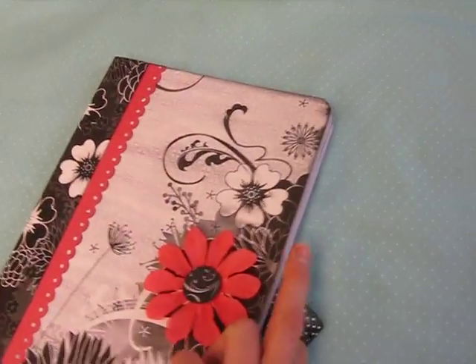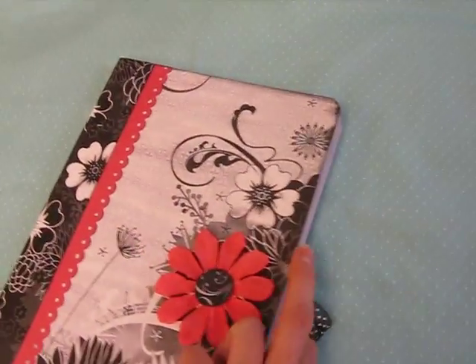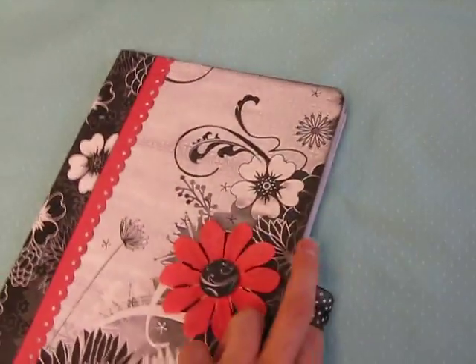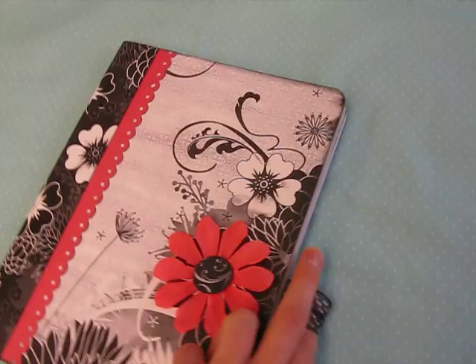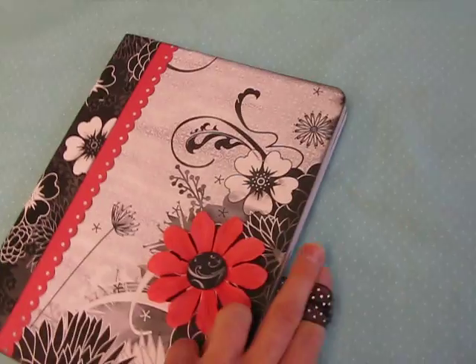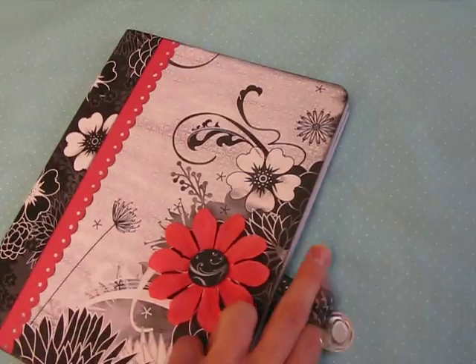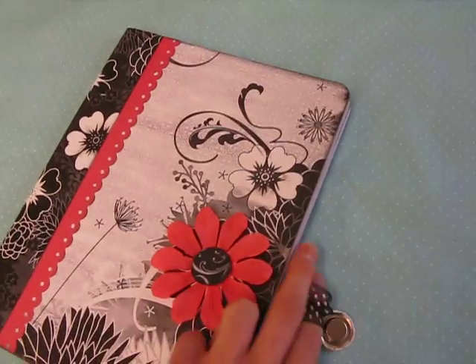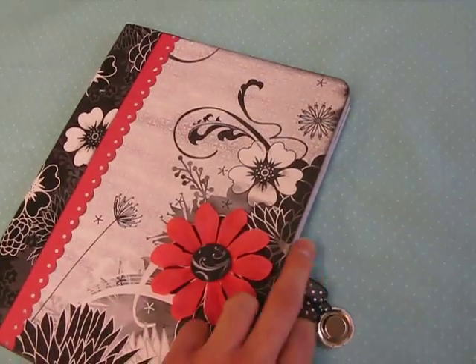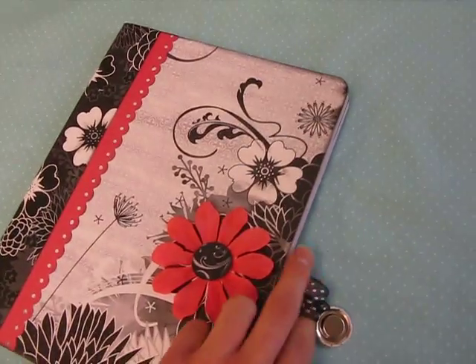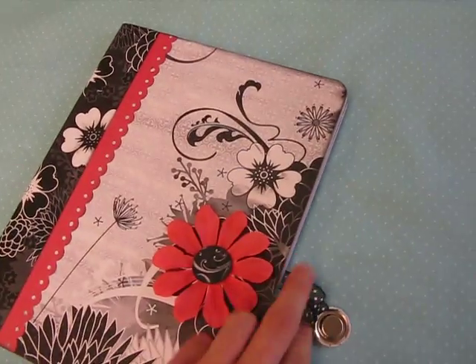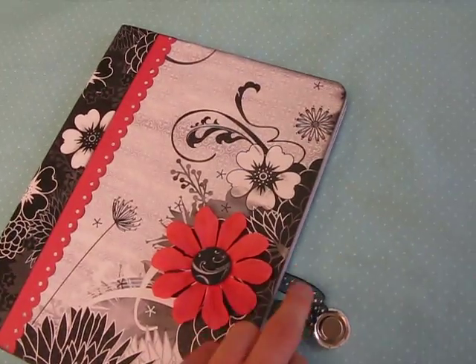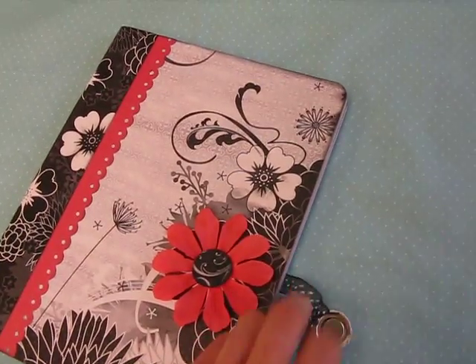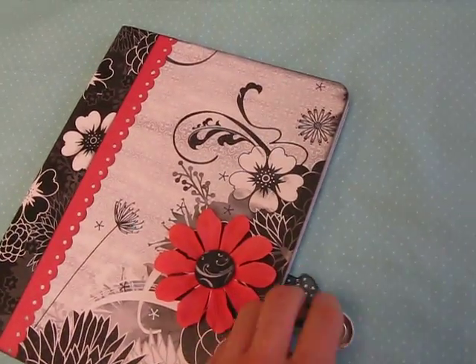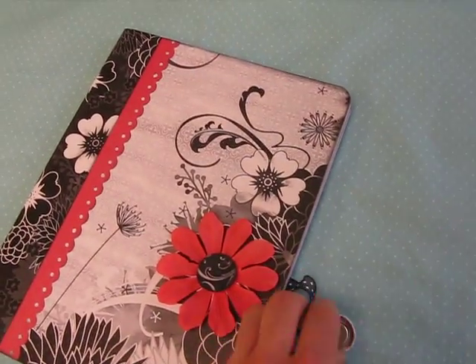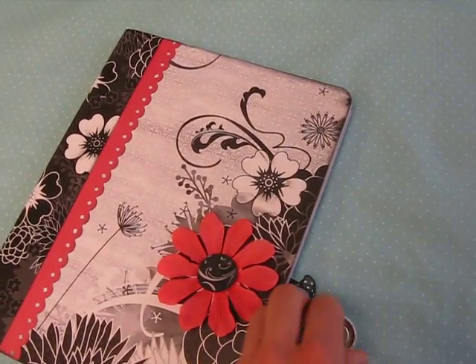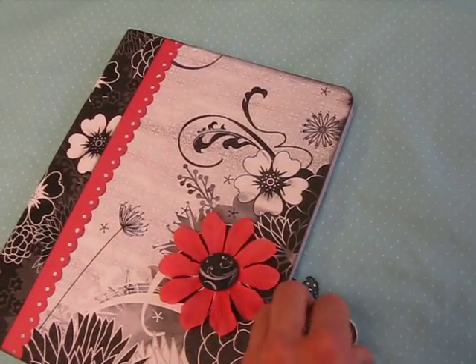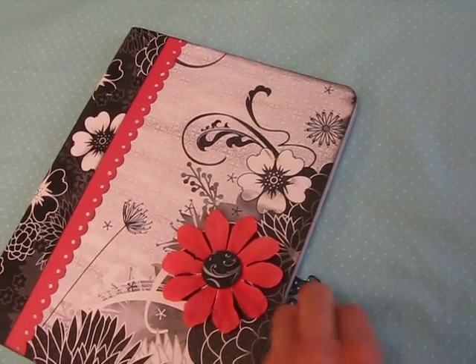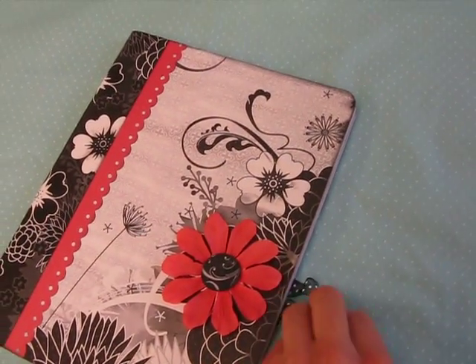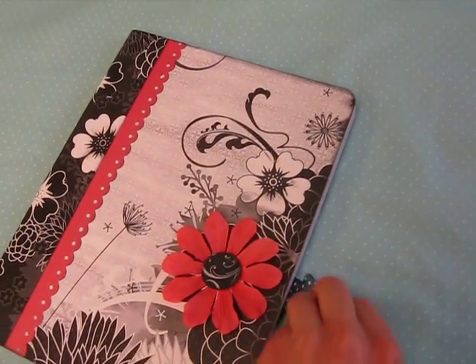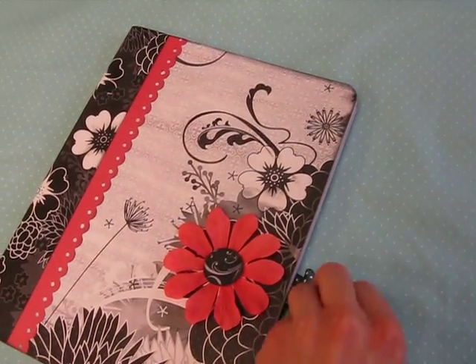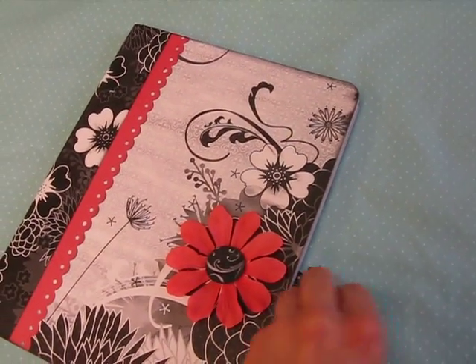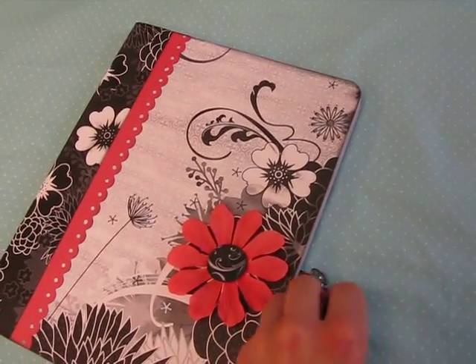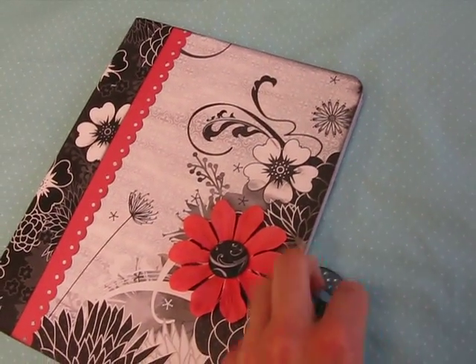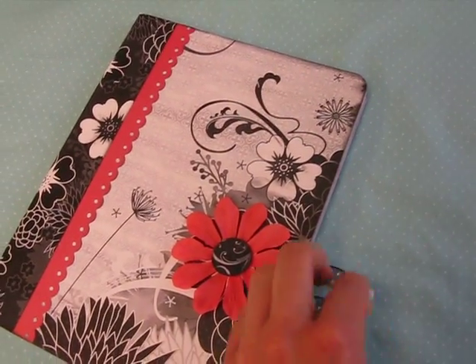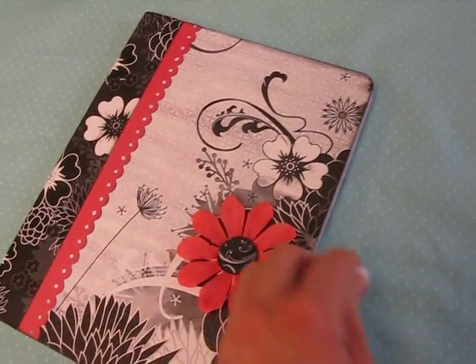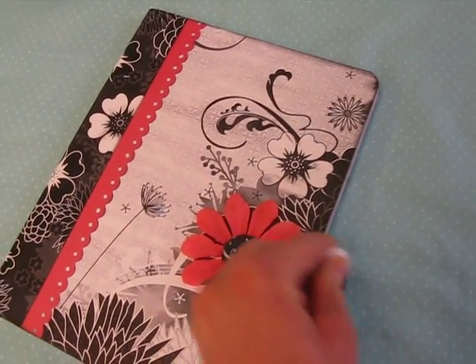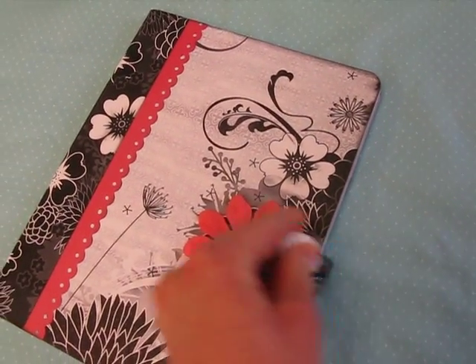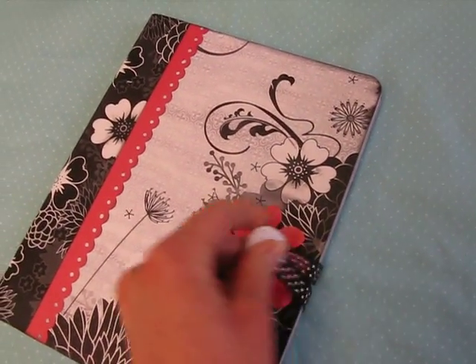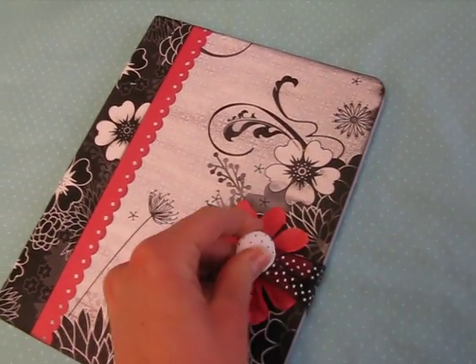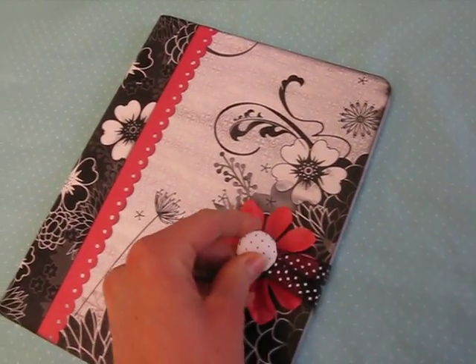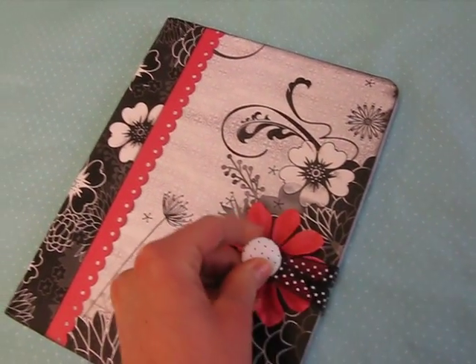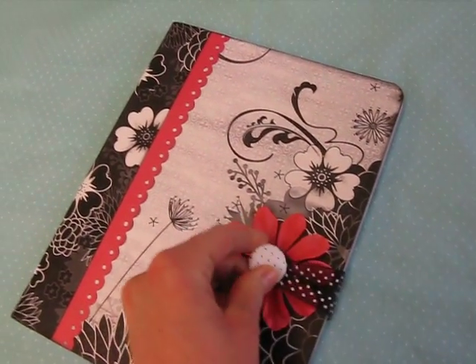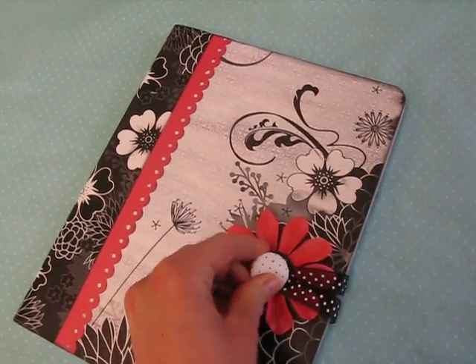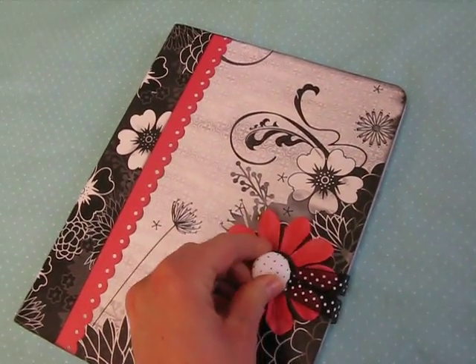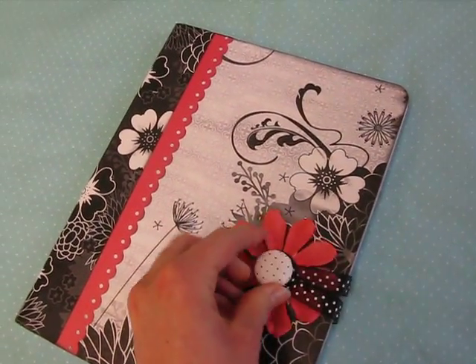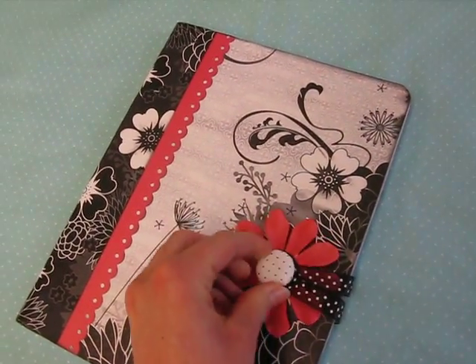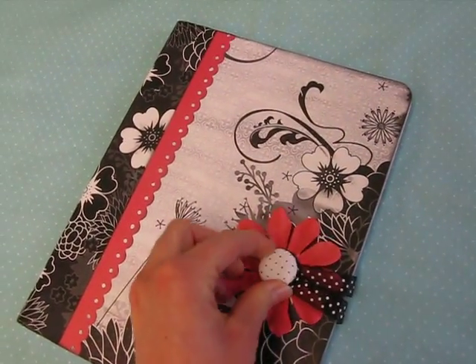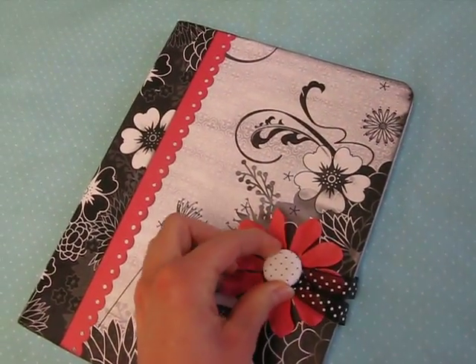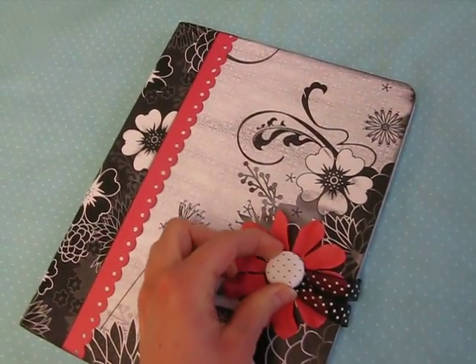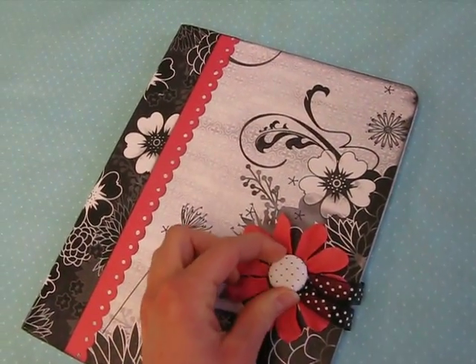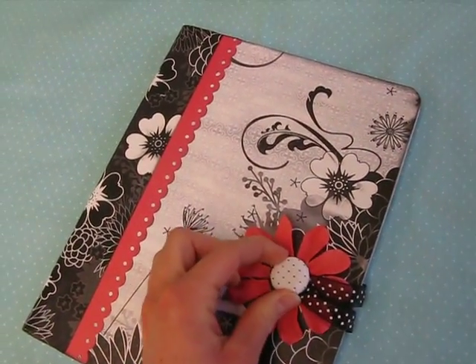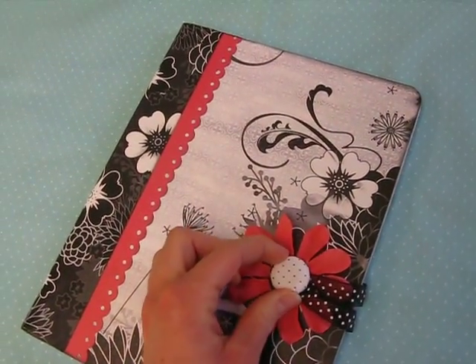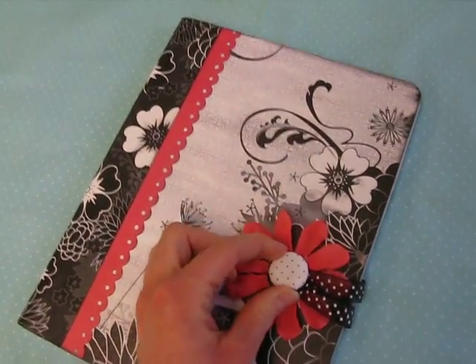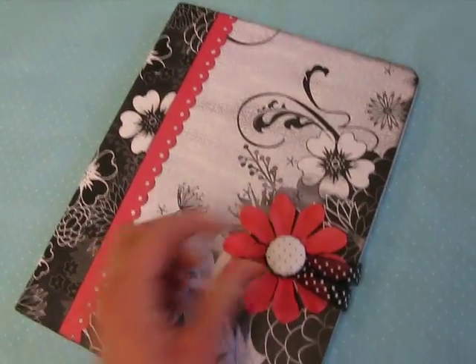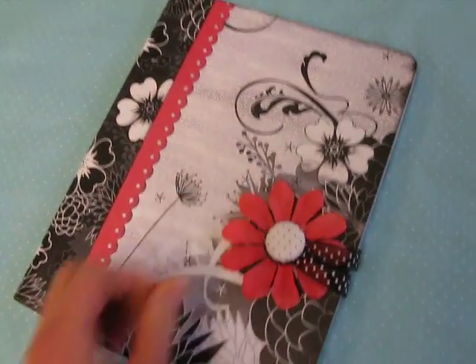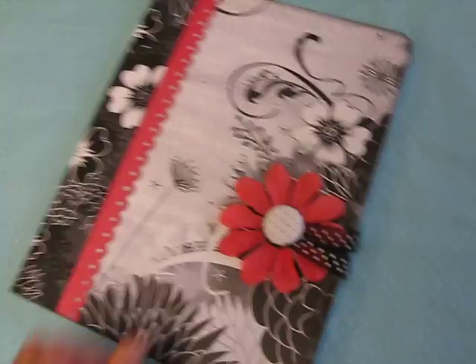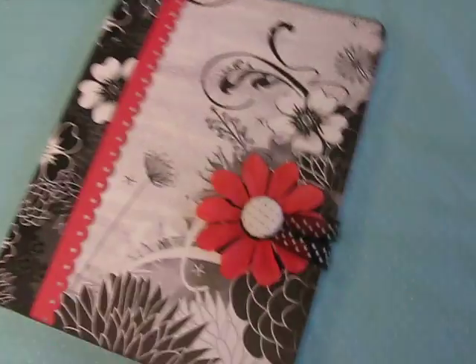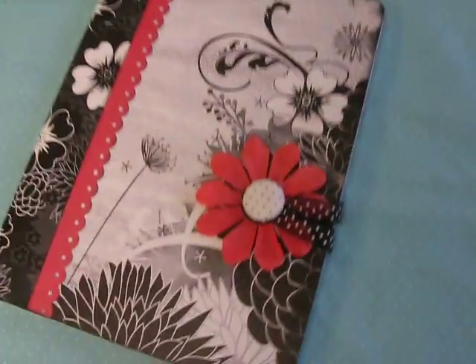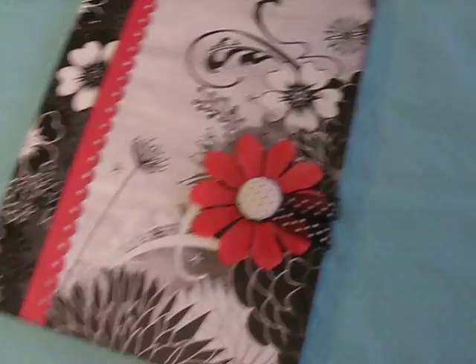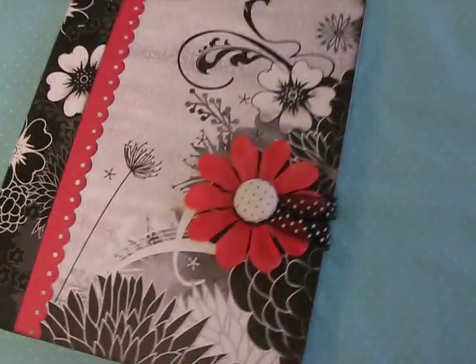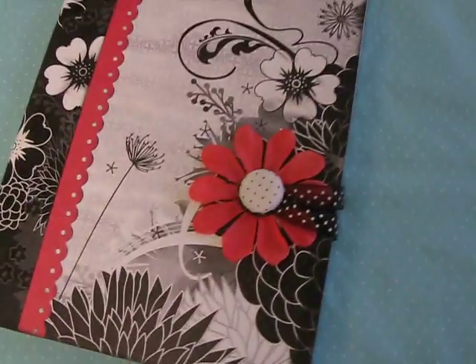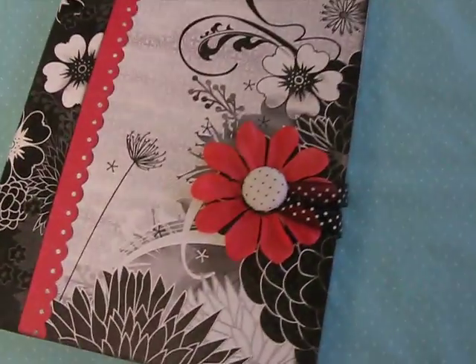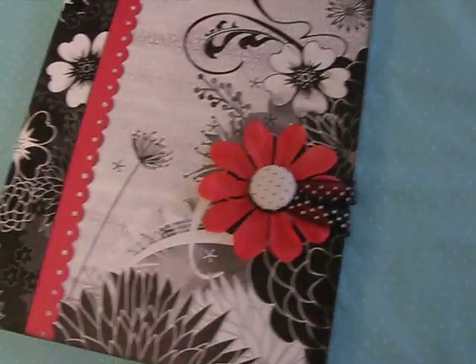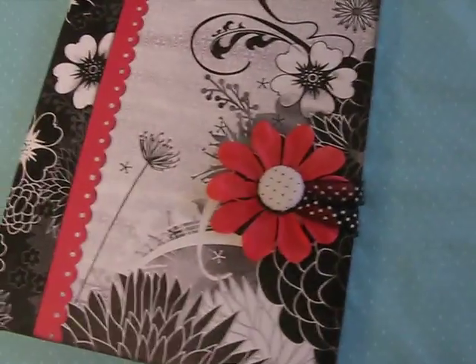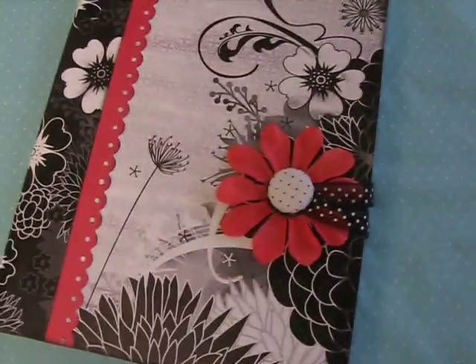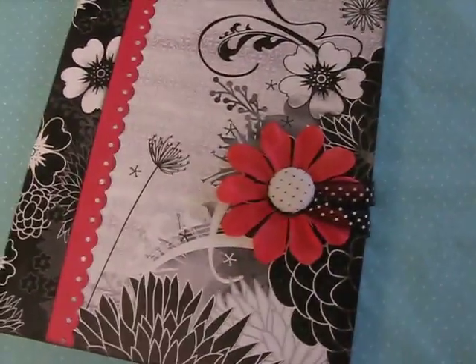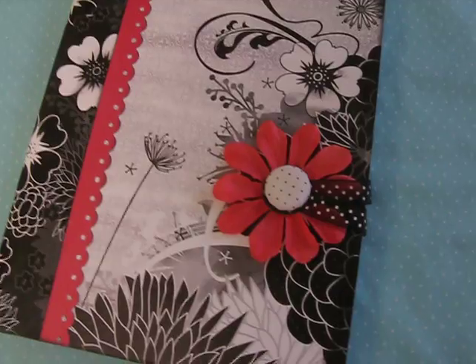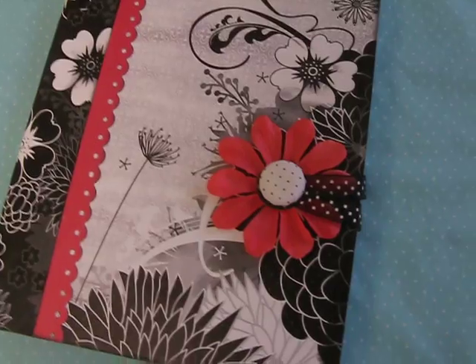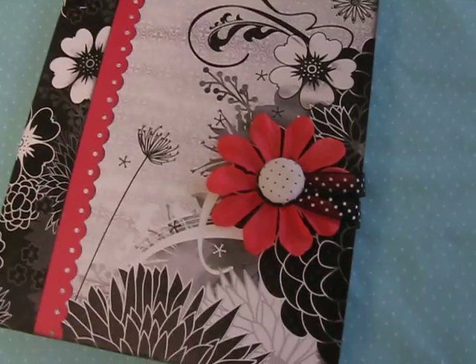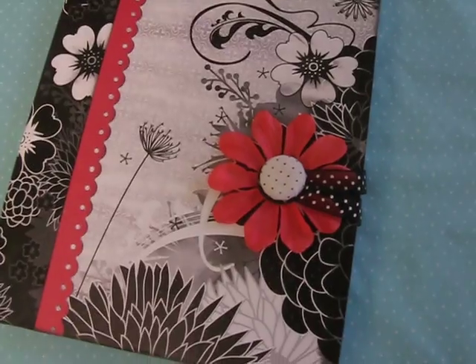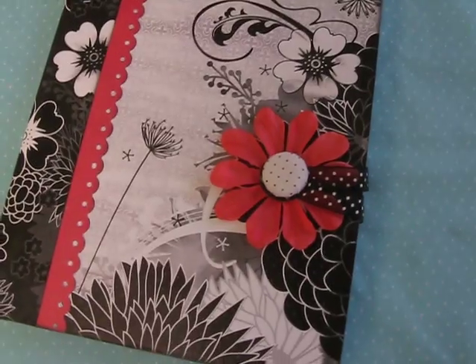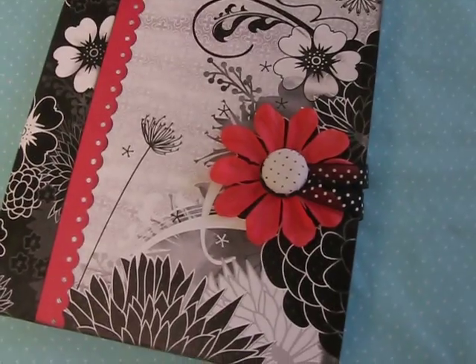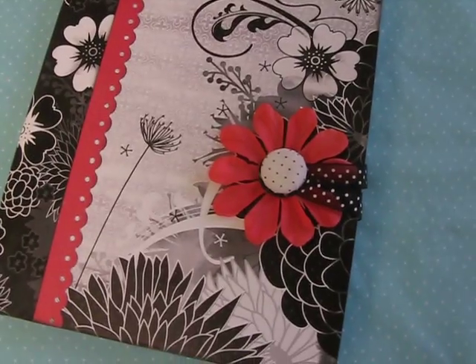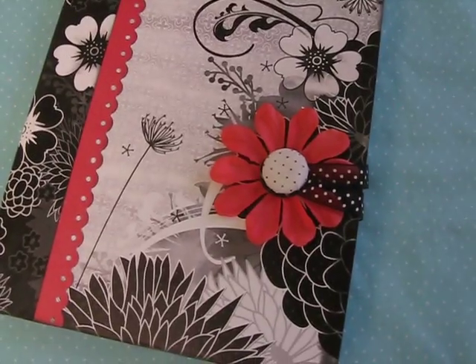And then again when you want to close the book, all you need to do is snap that closed, and the magnets will hold it nice and in place.